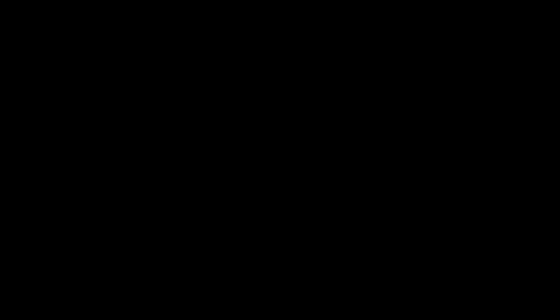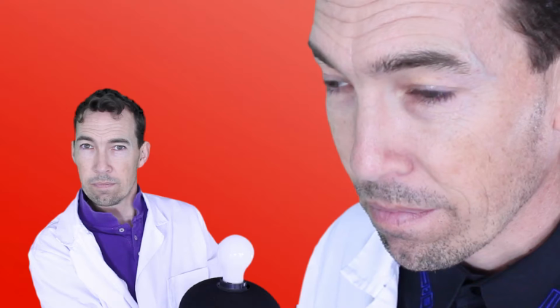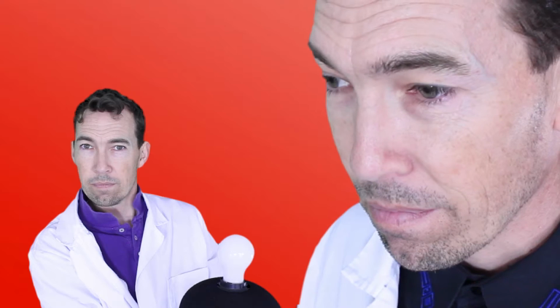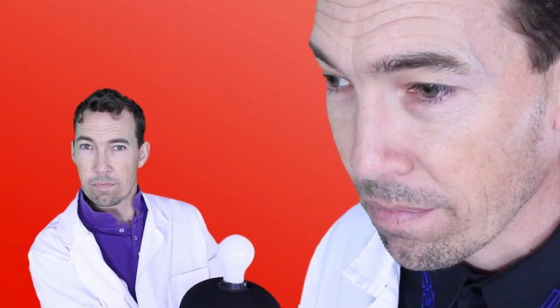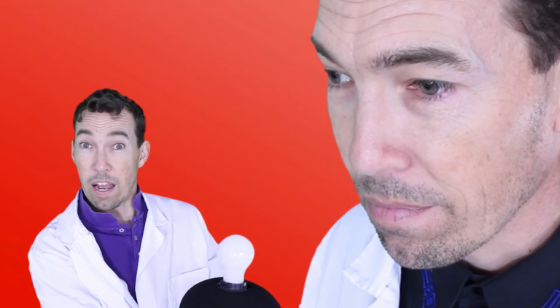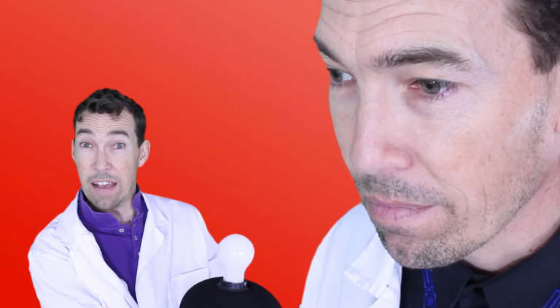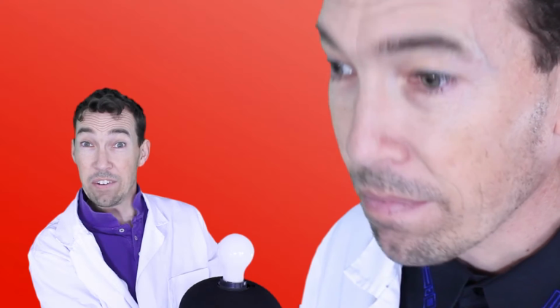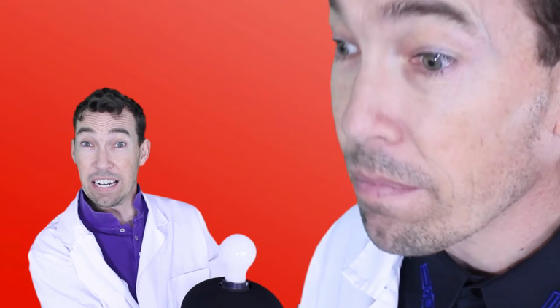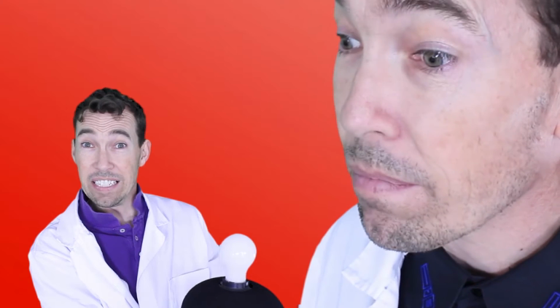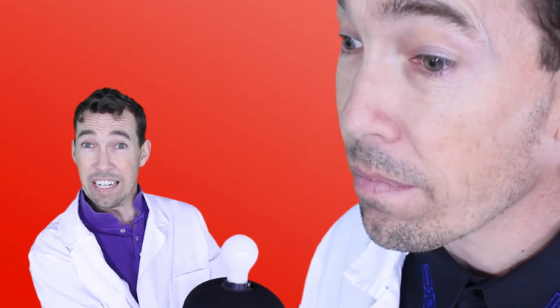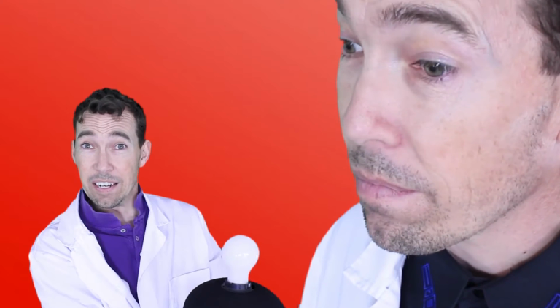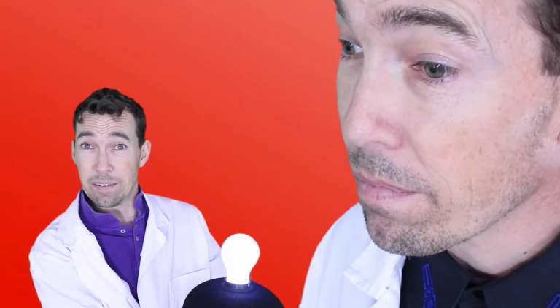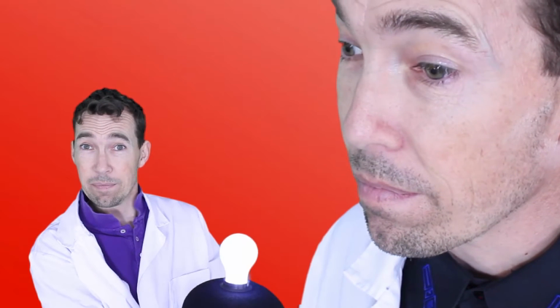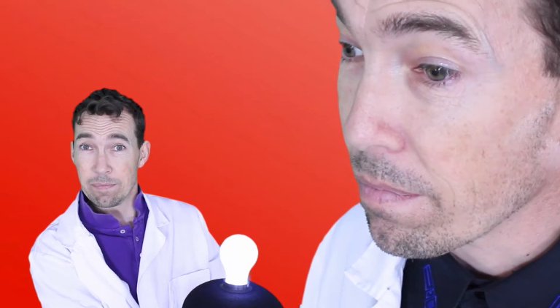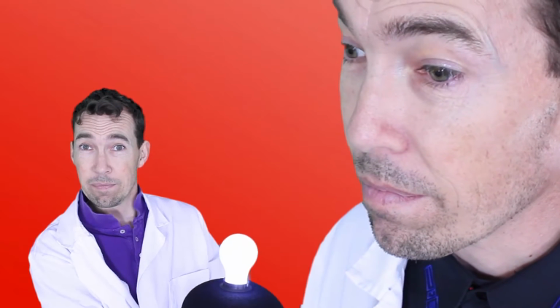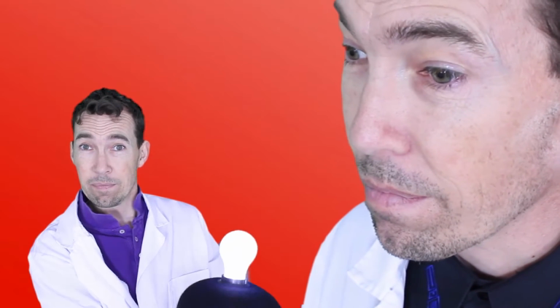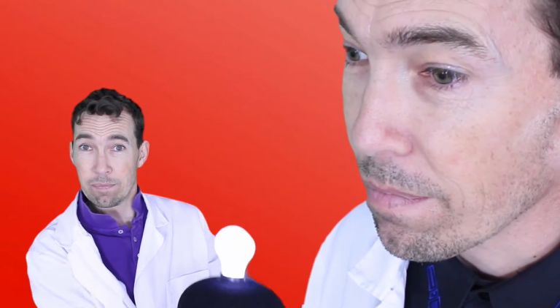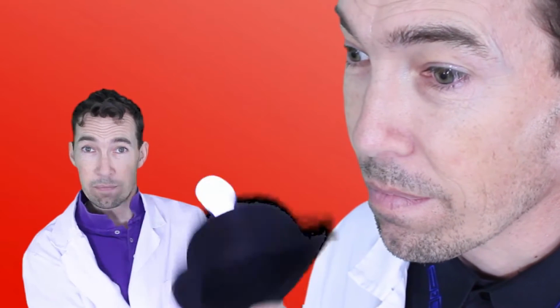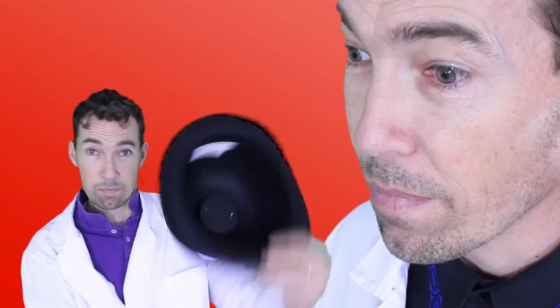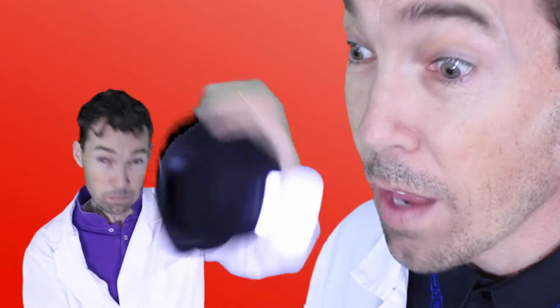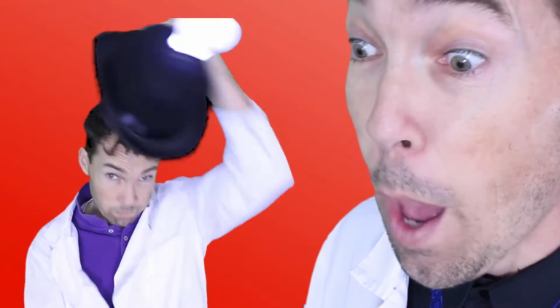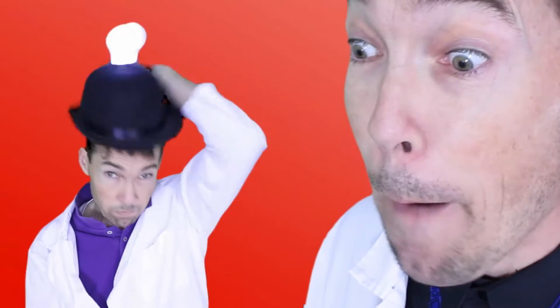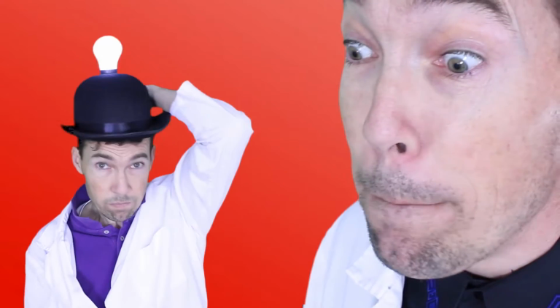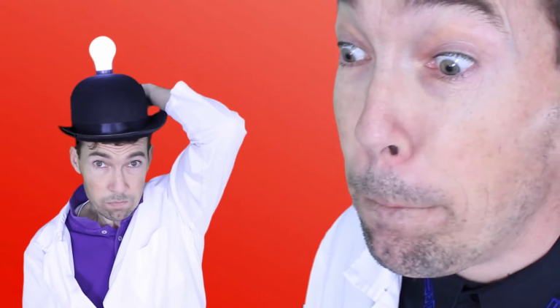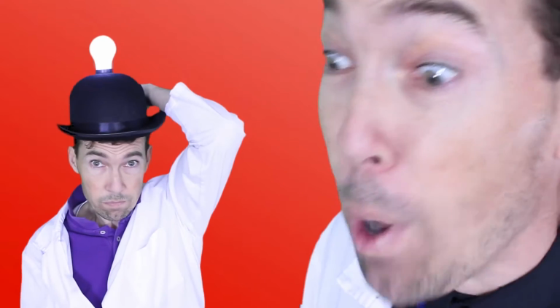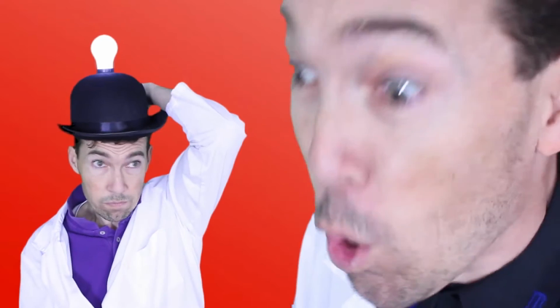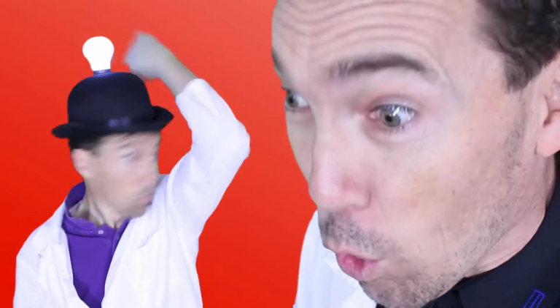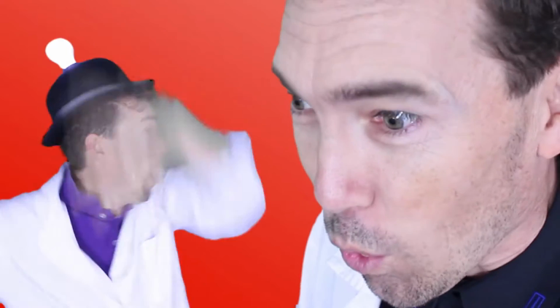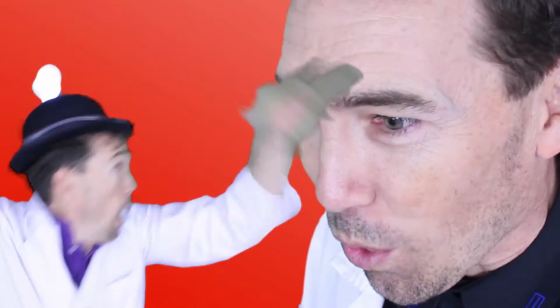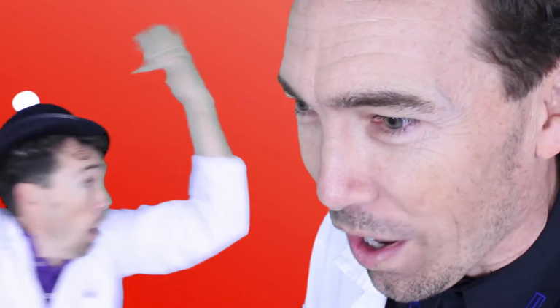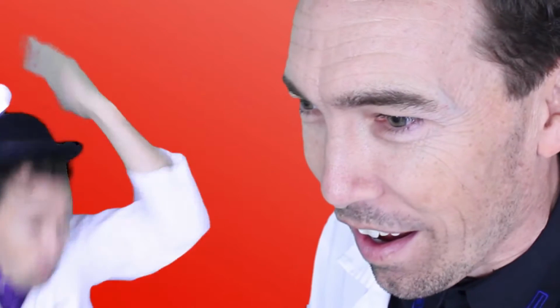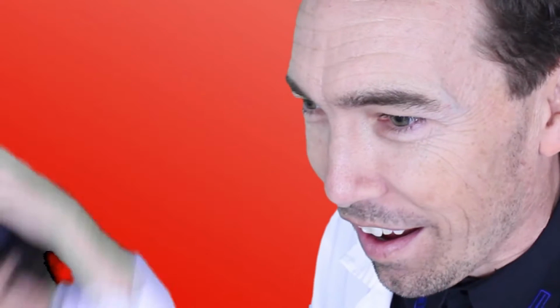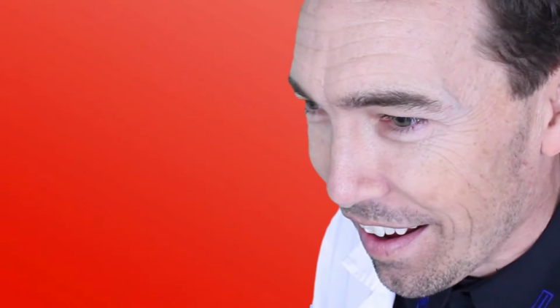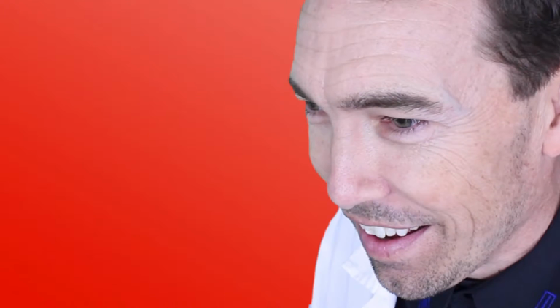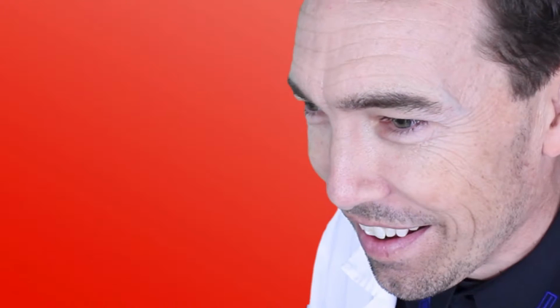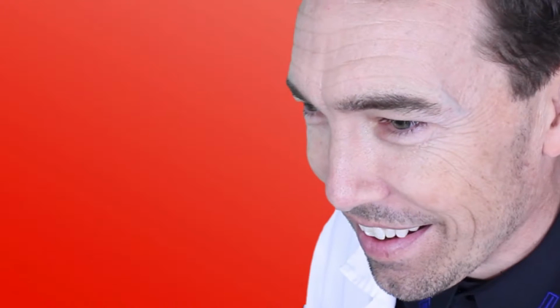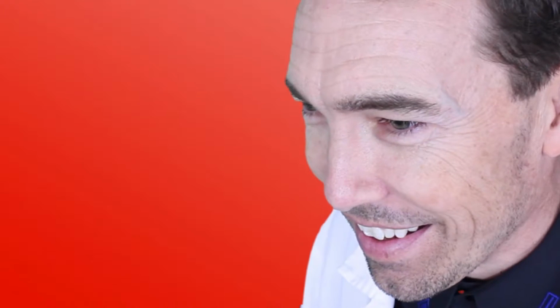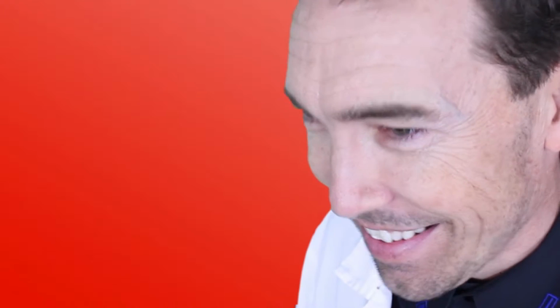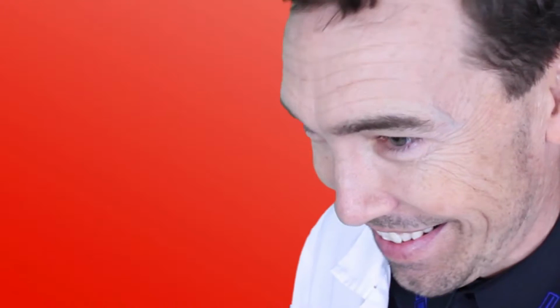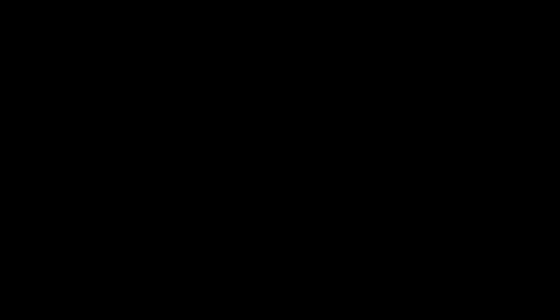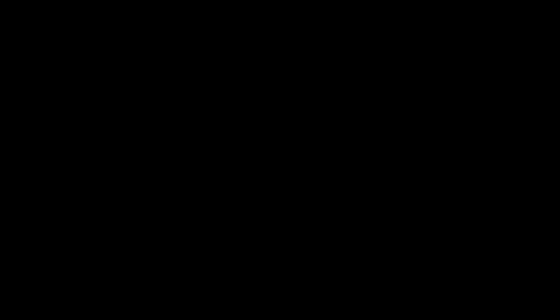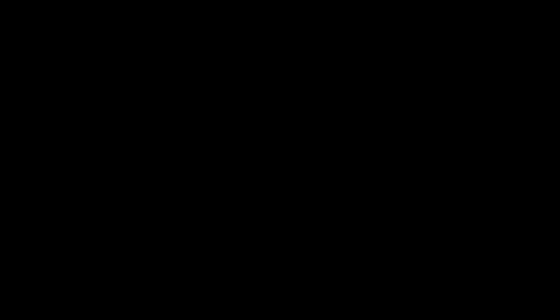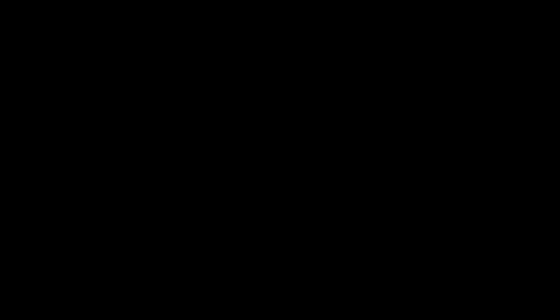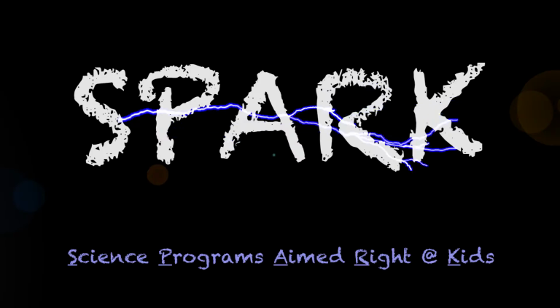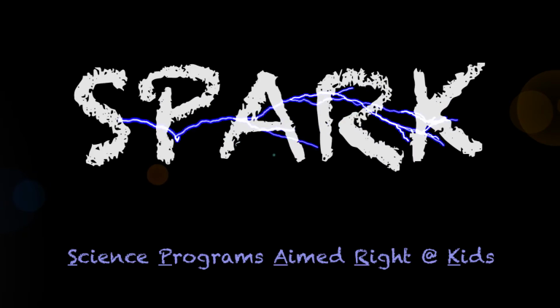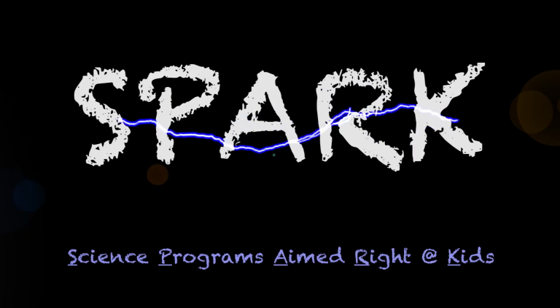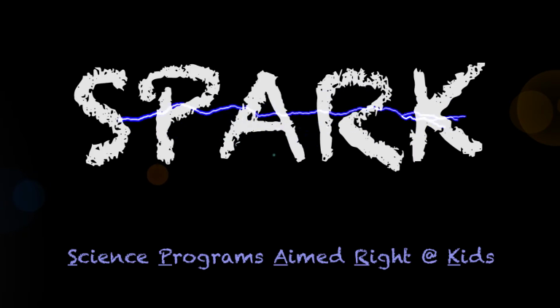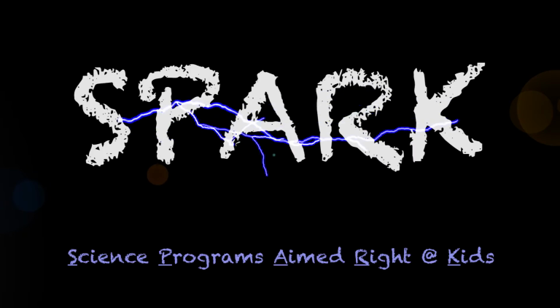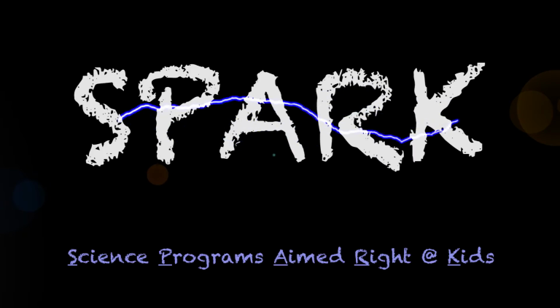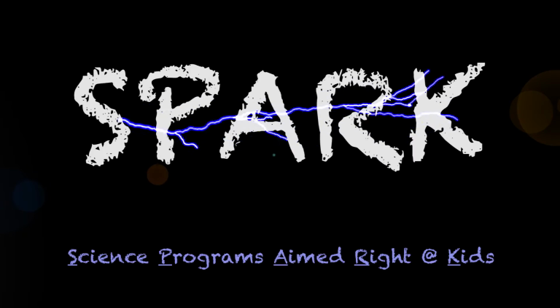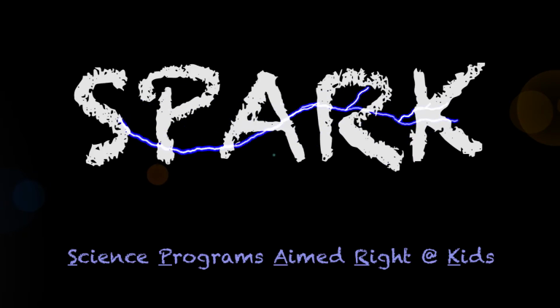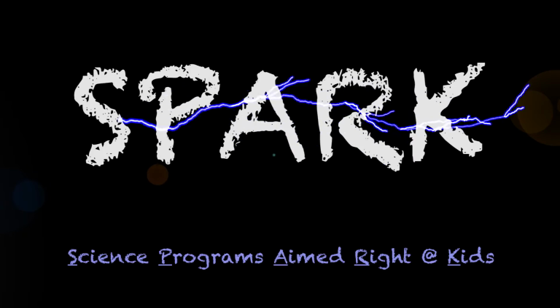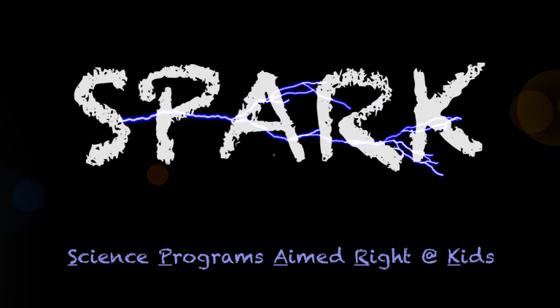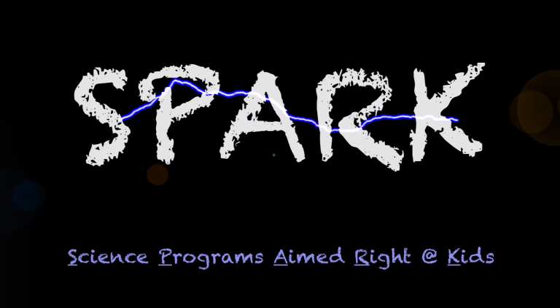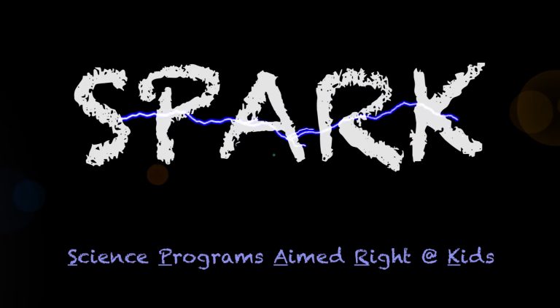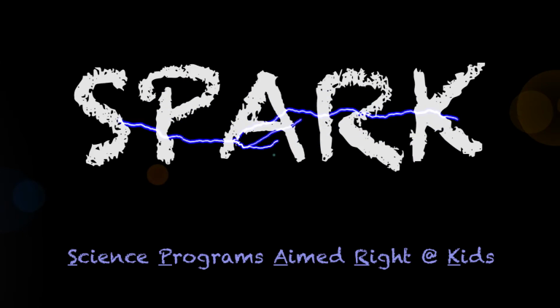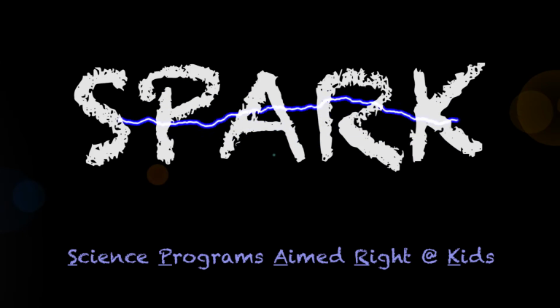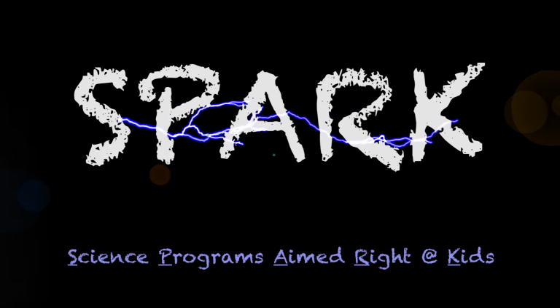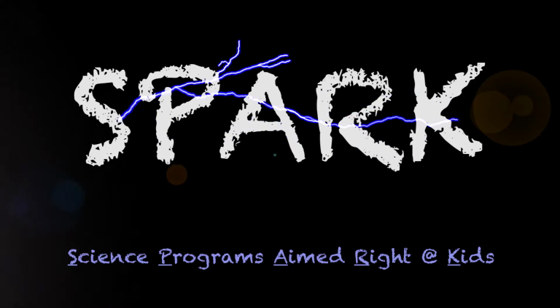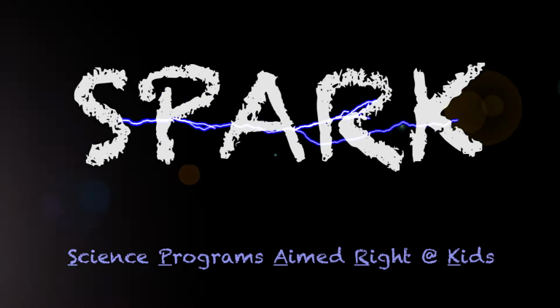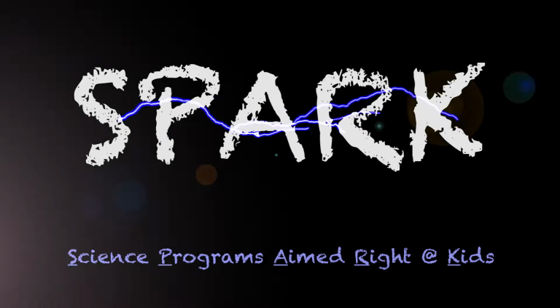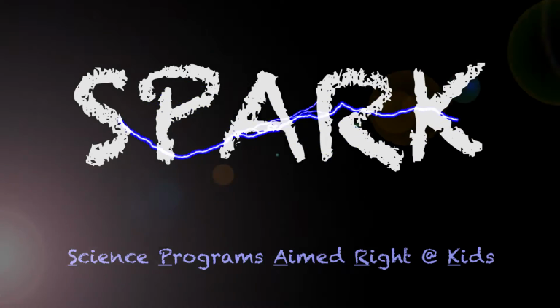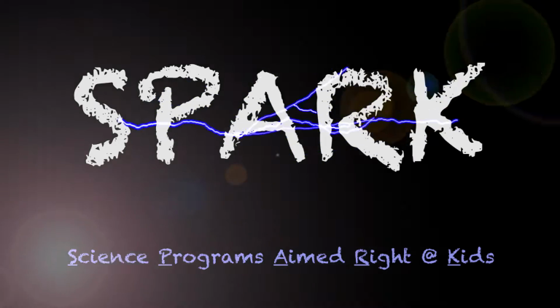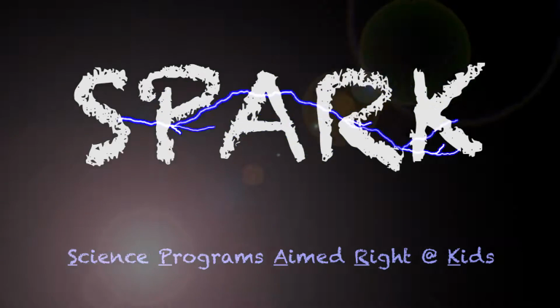I have an idea. Boom! Whoa! Spark Science!